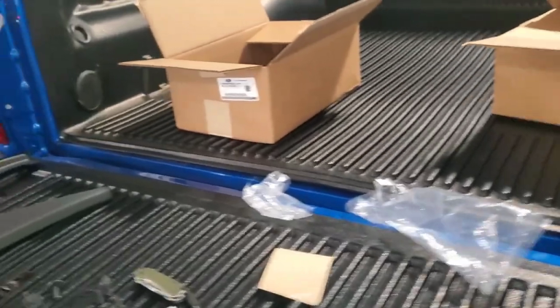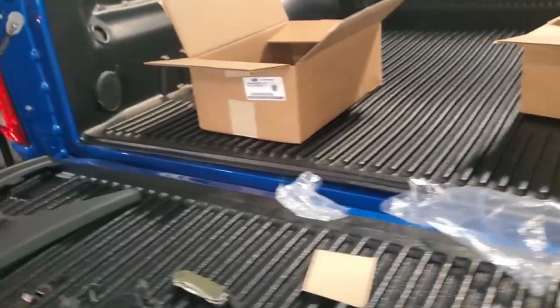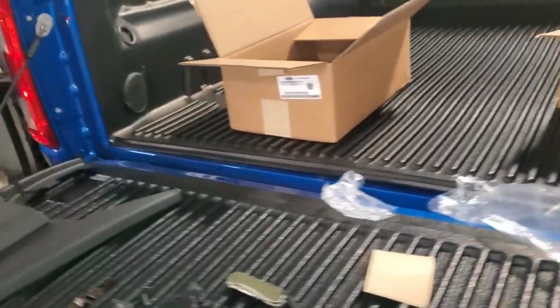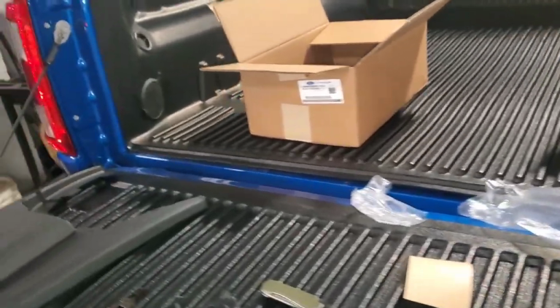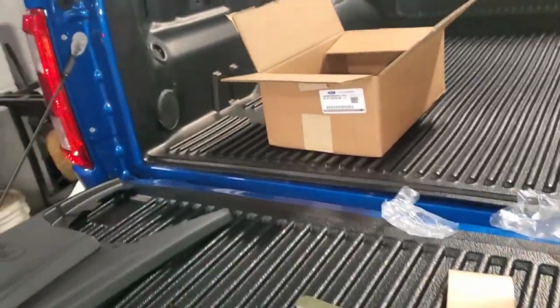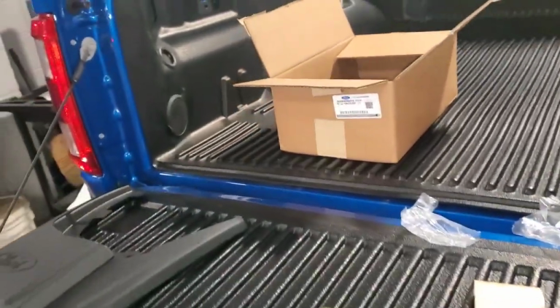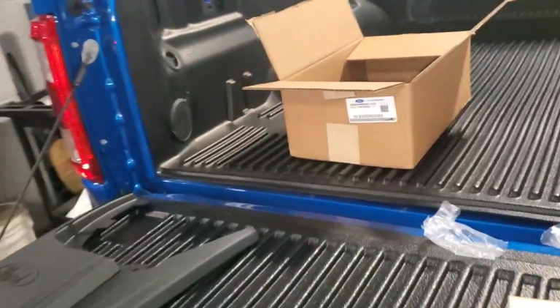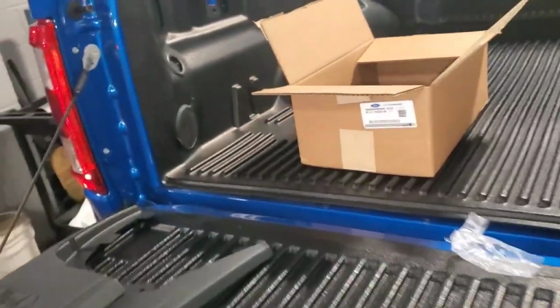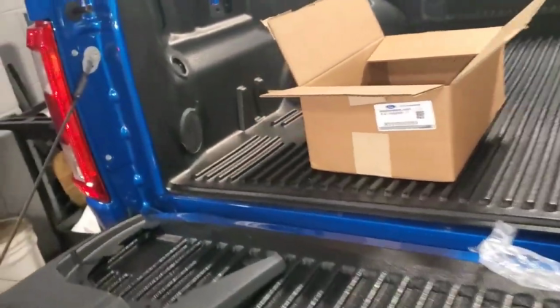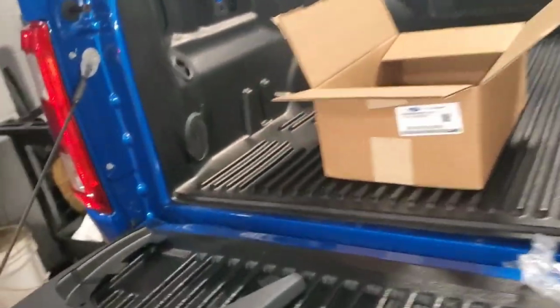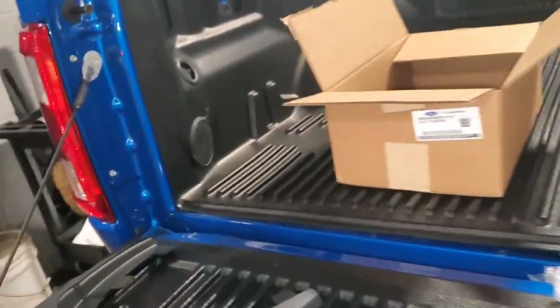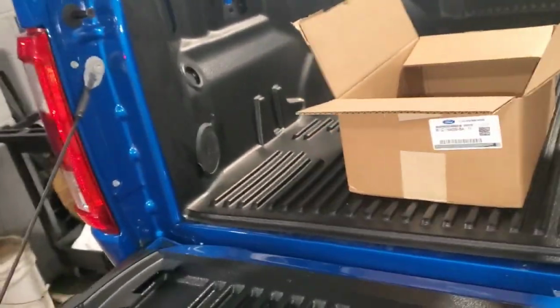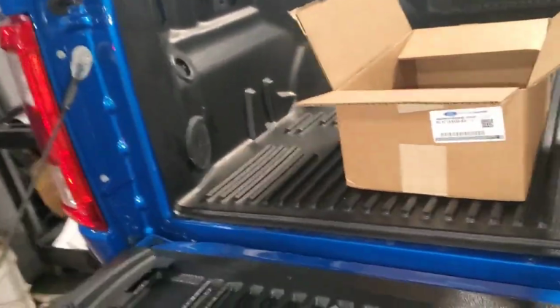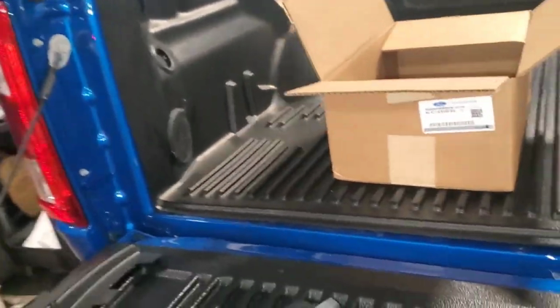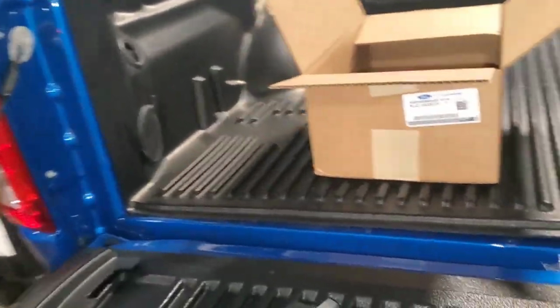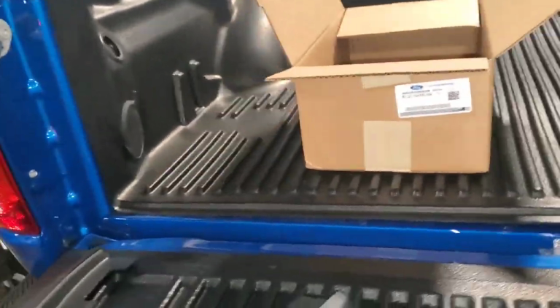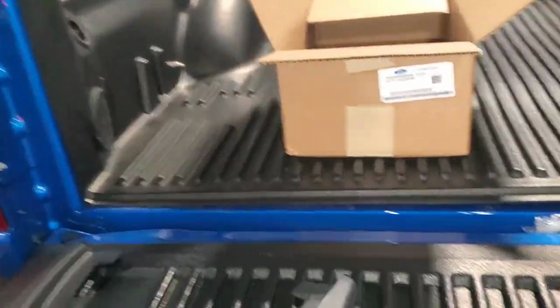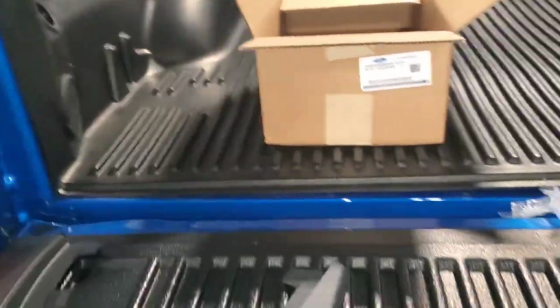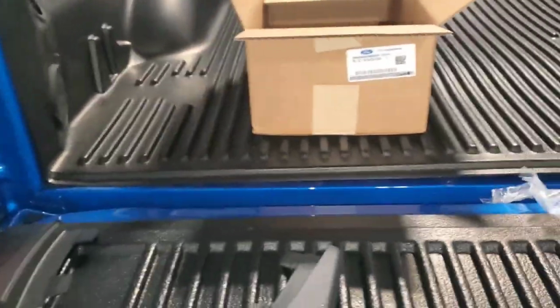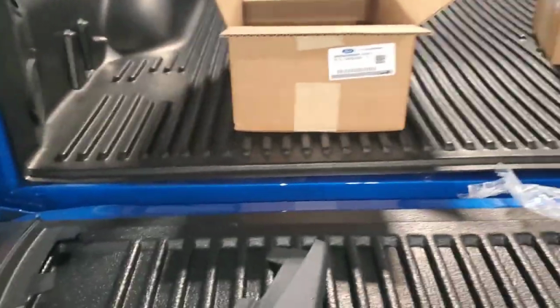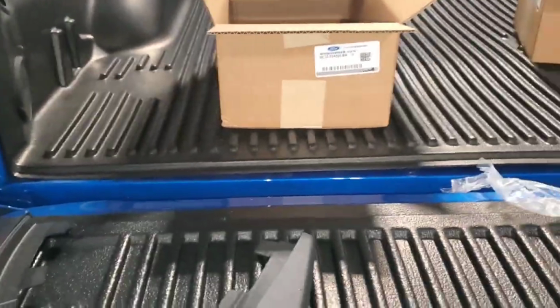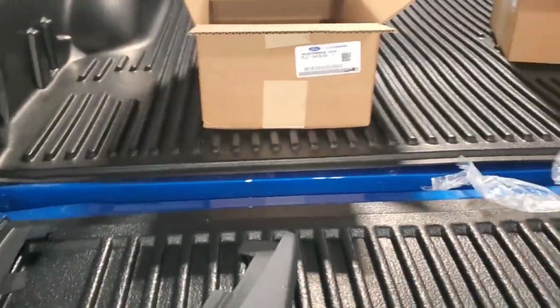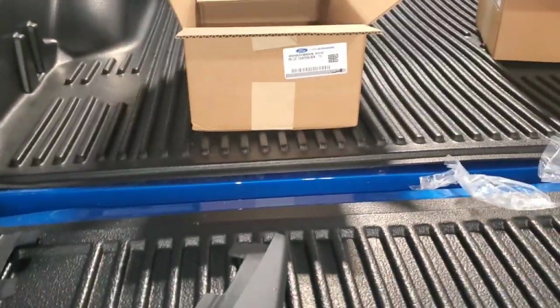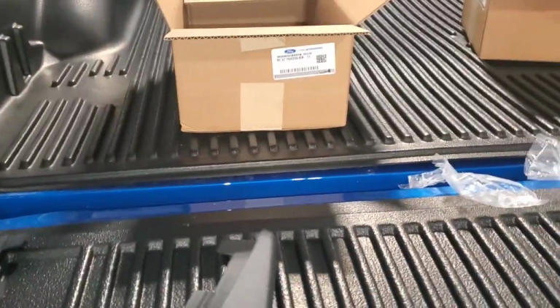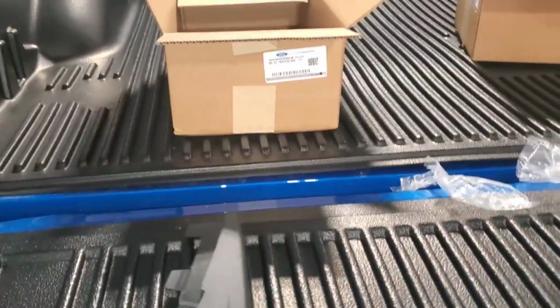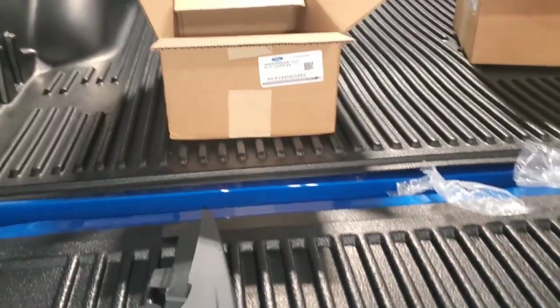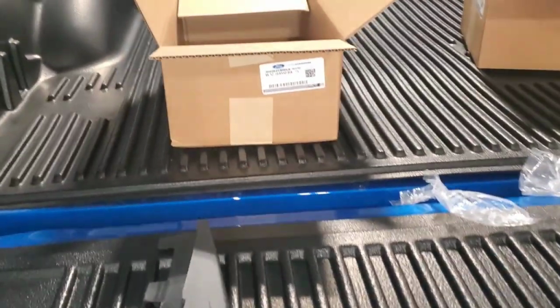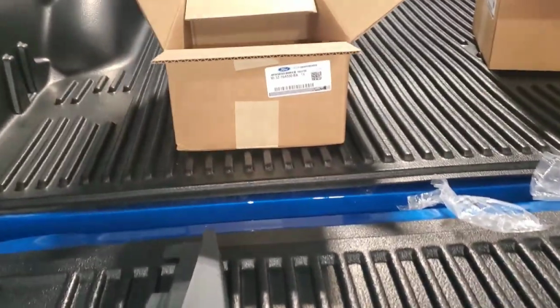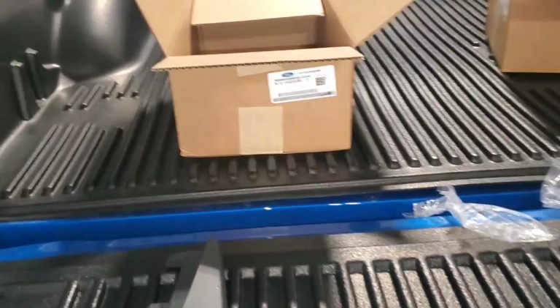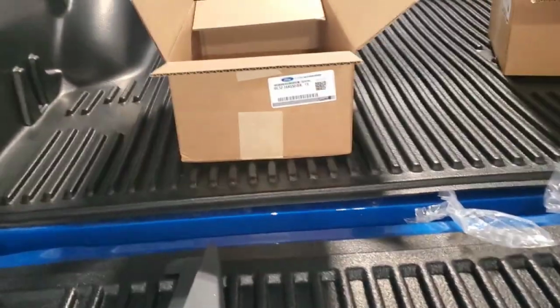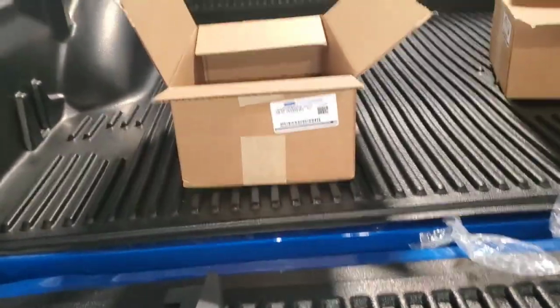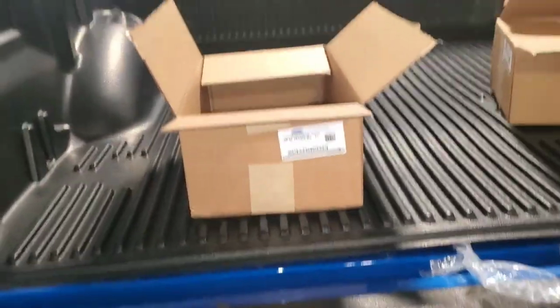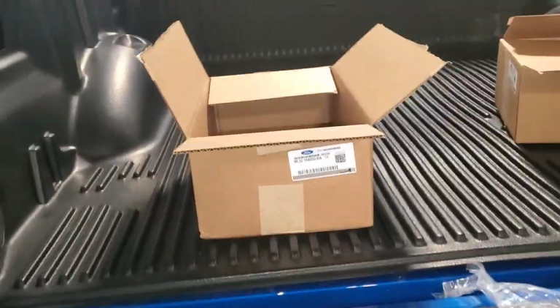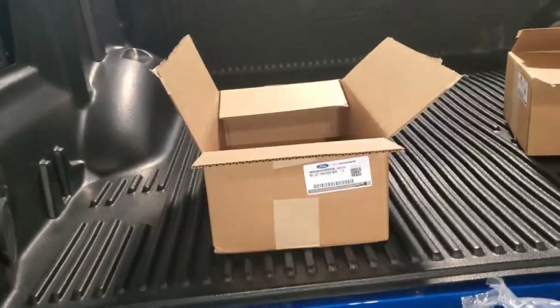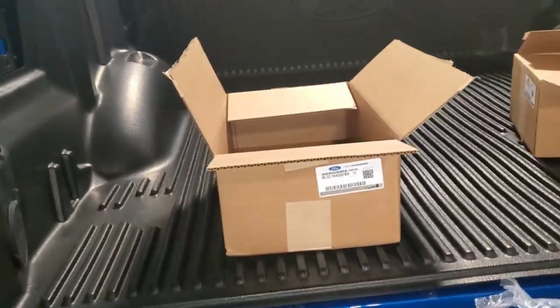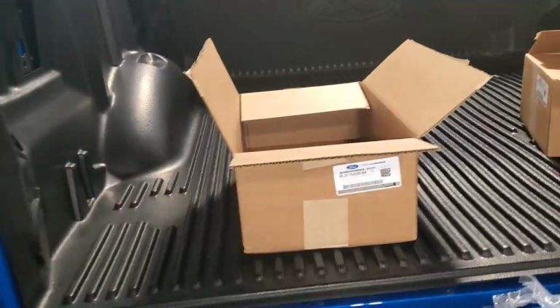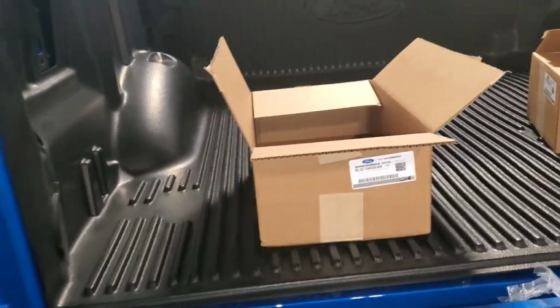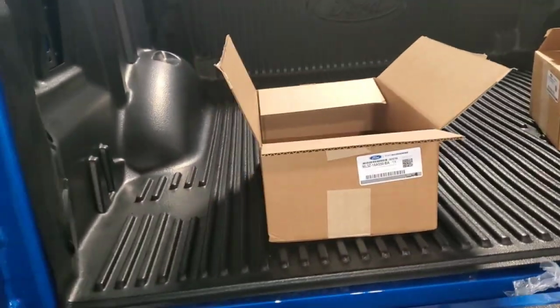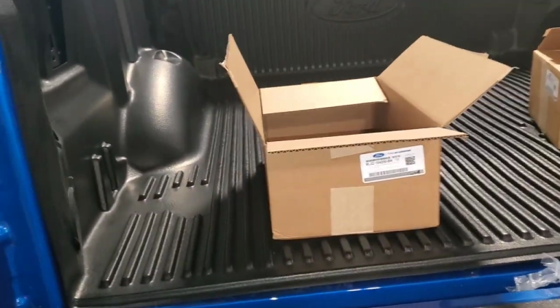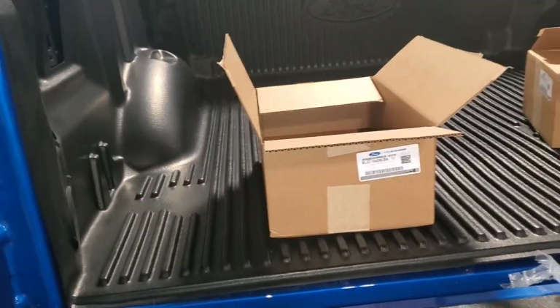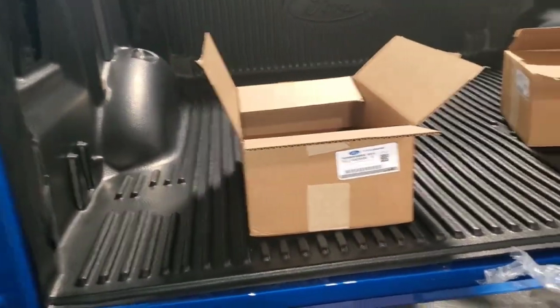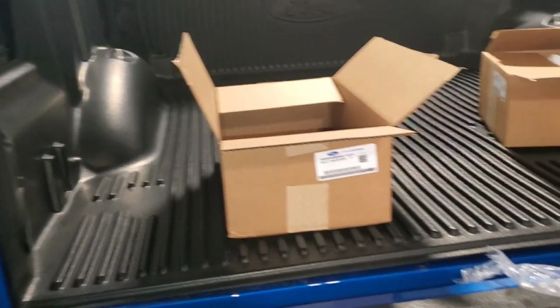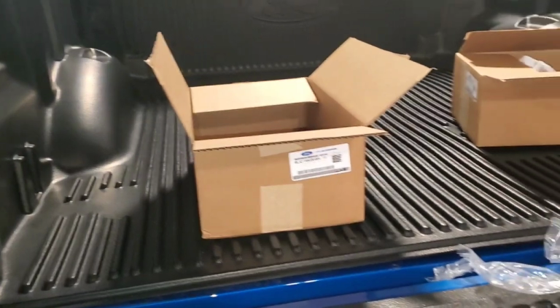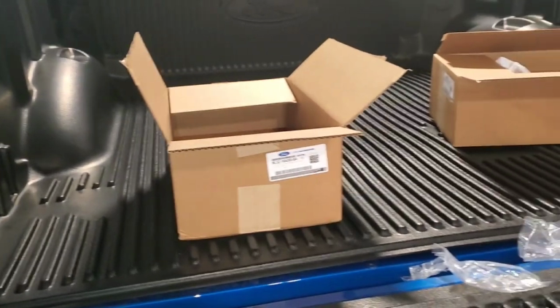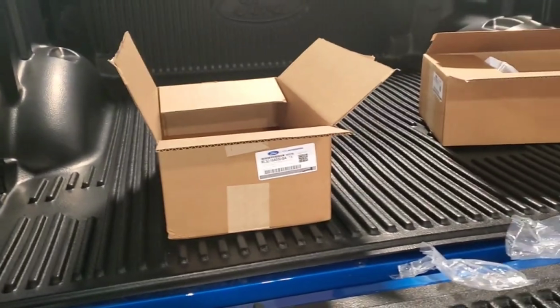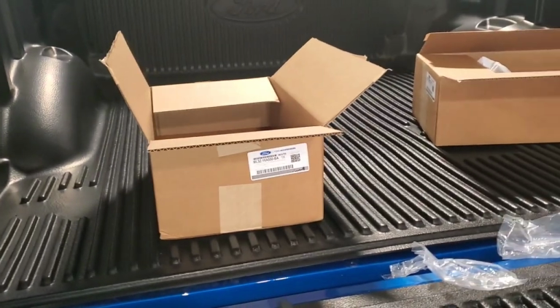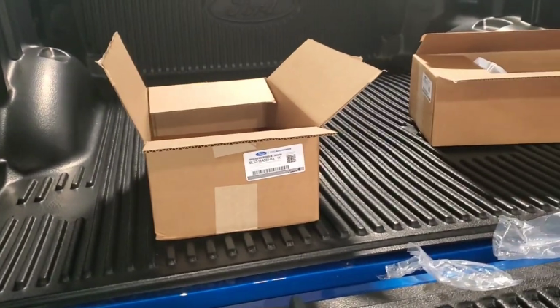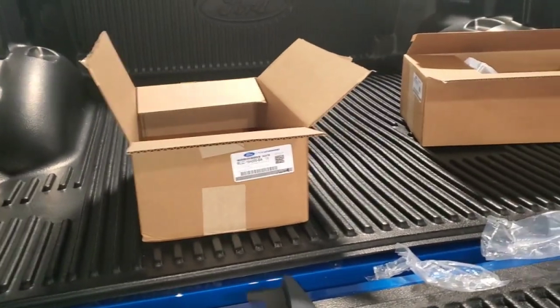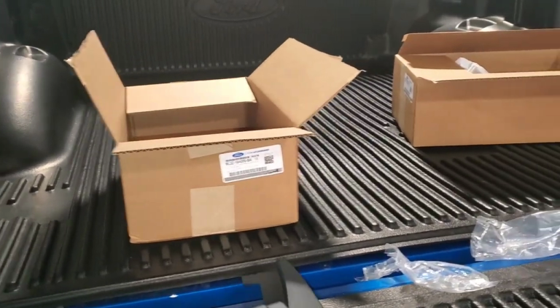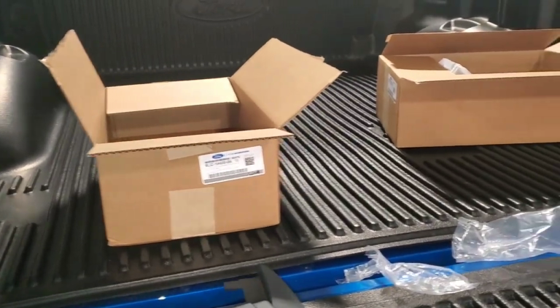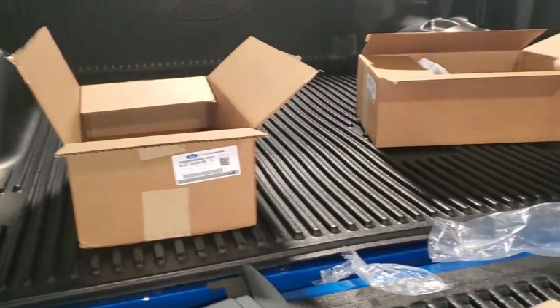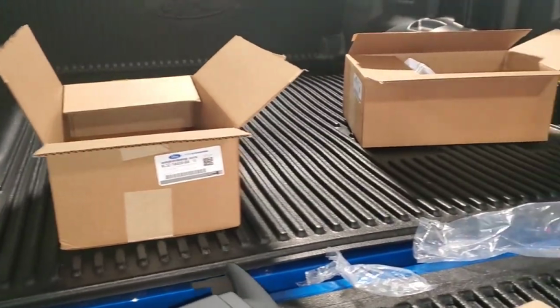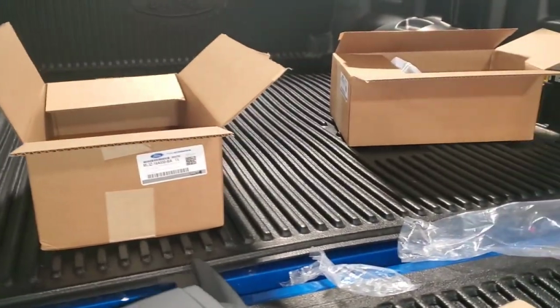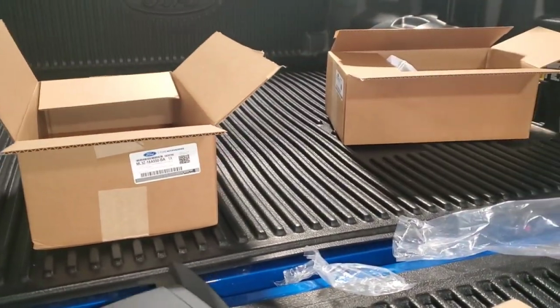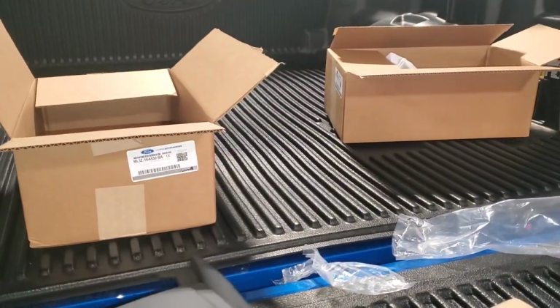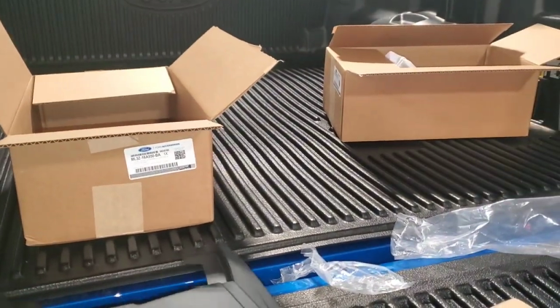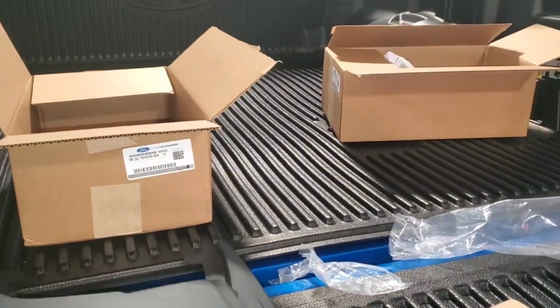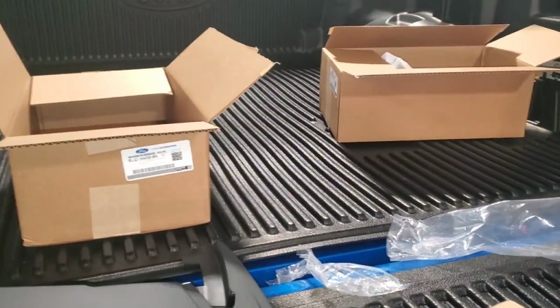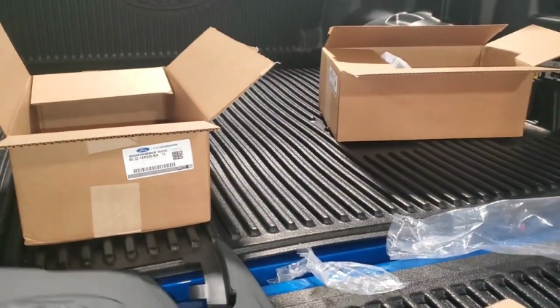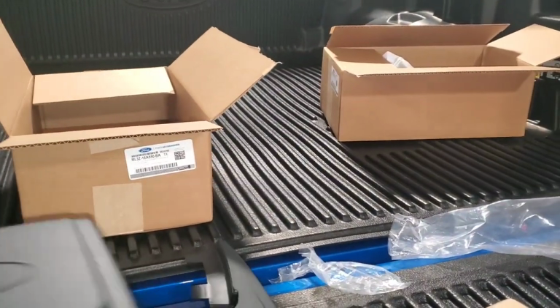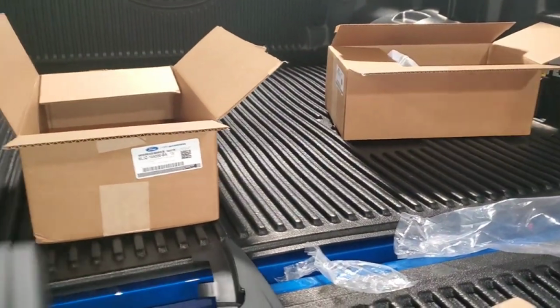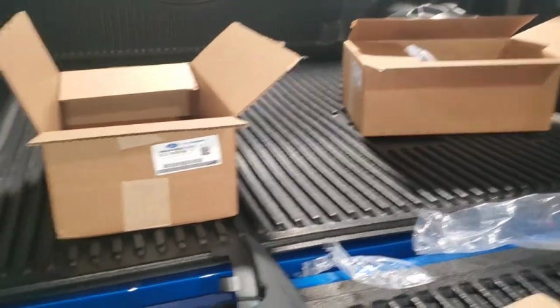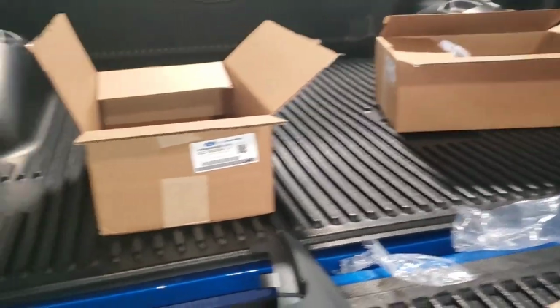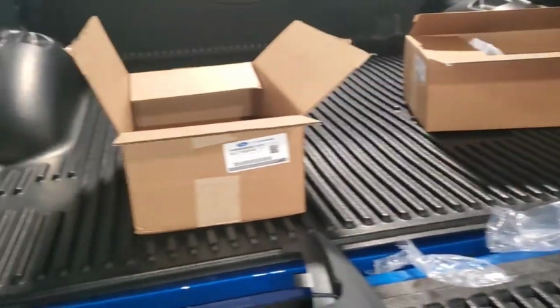I'm going to set up one of these rear mud flaps on a 2020 F-150 and show you guys how to do this. It can be kind of confusing with the instructions.